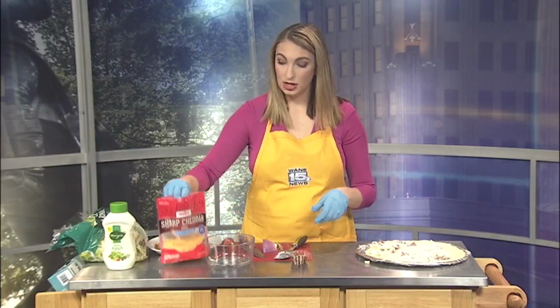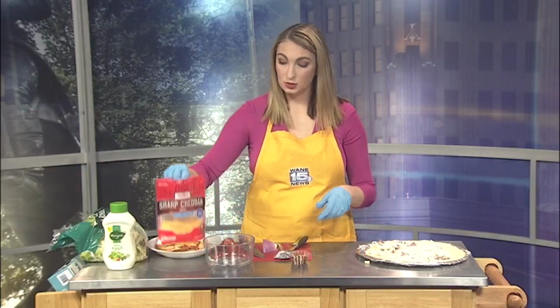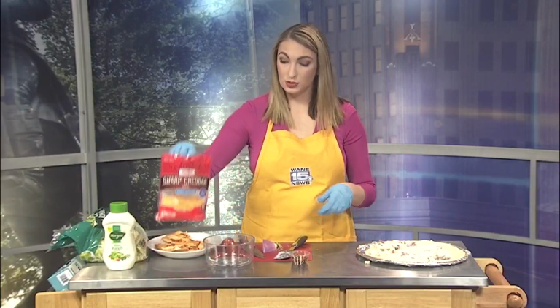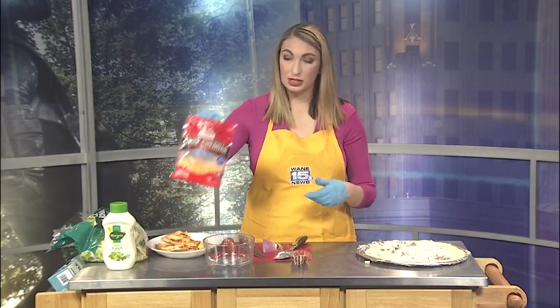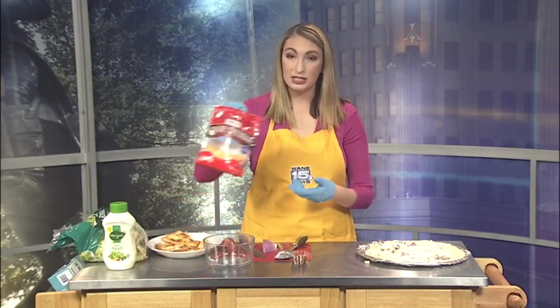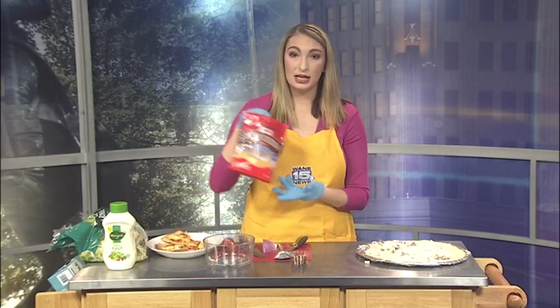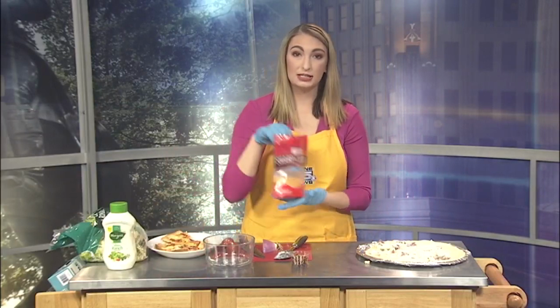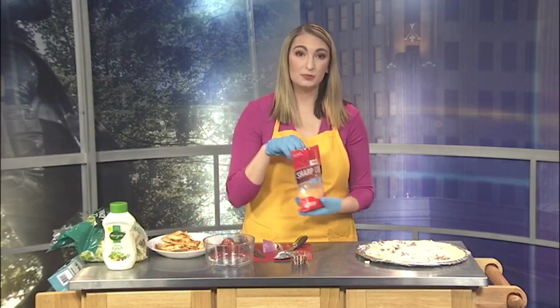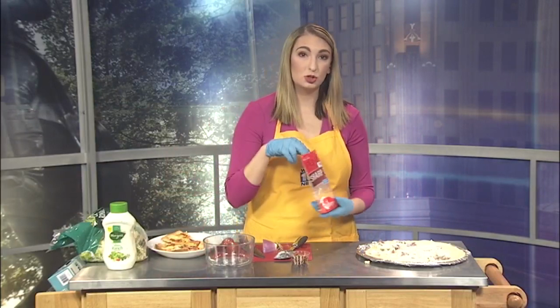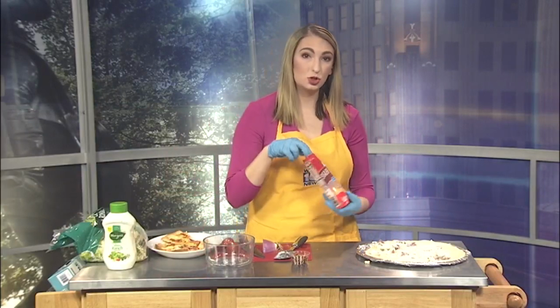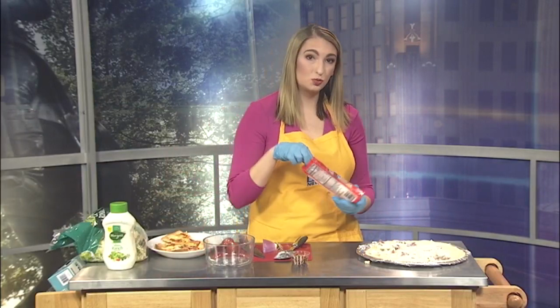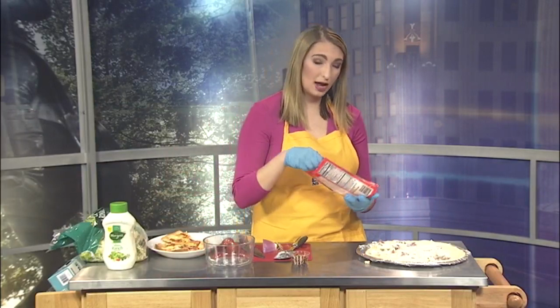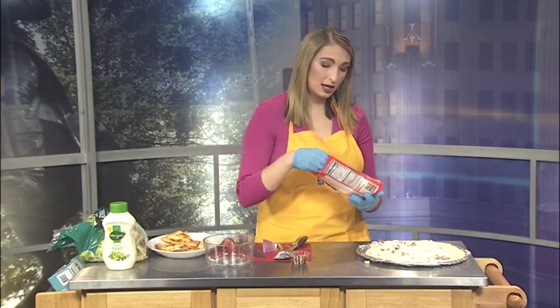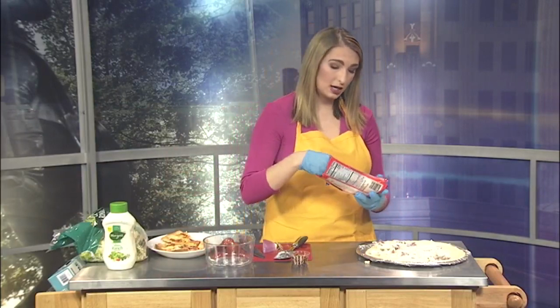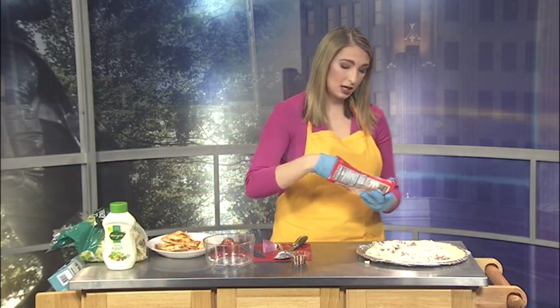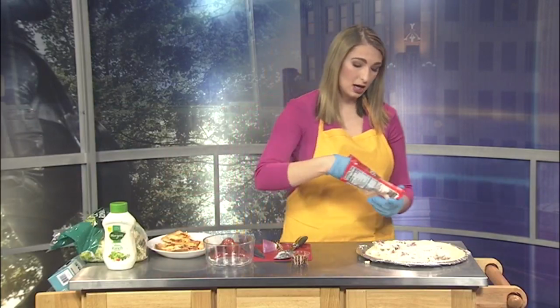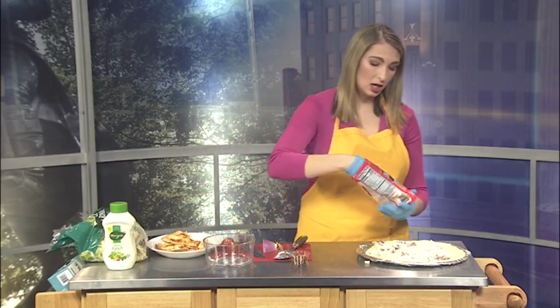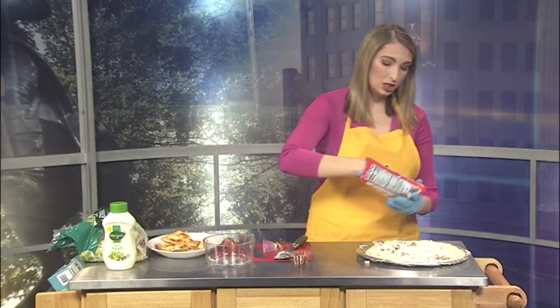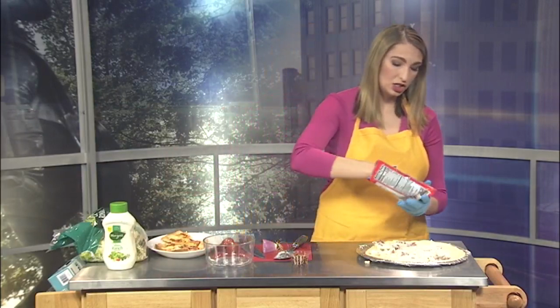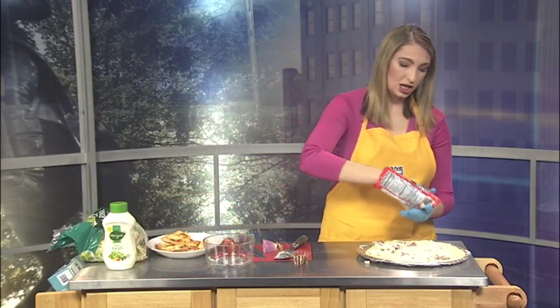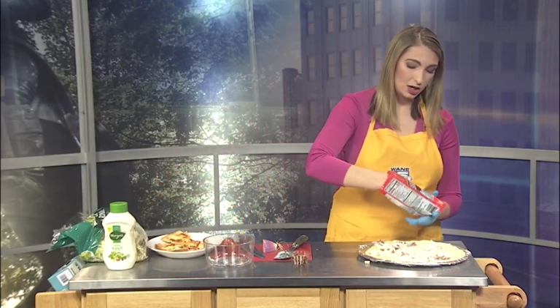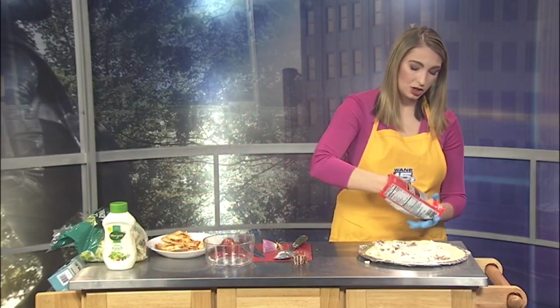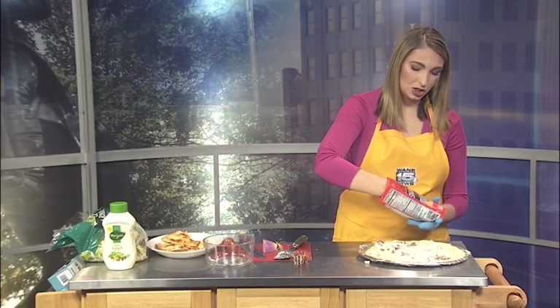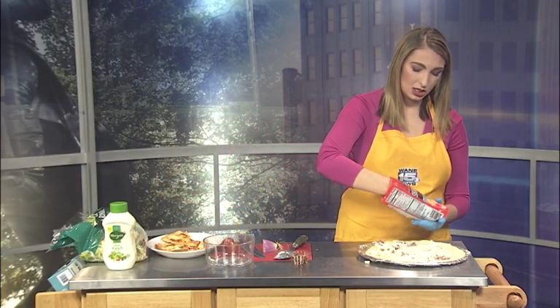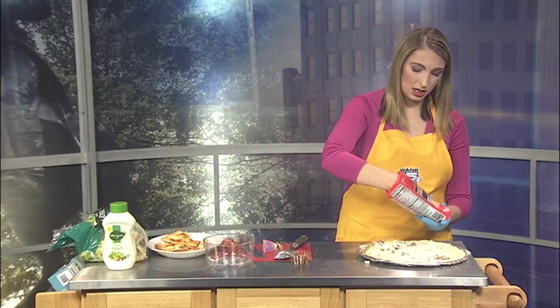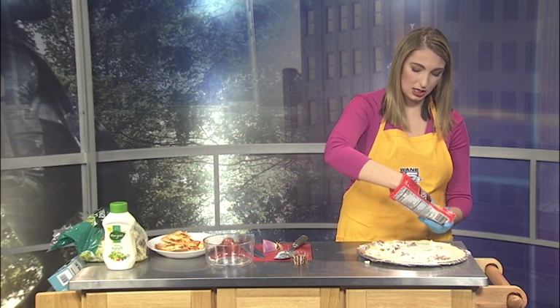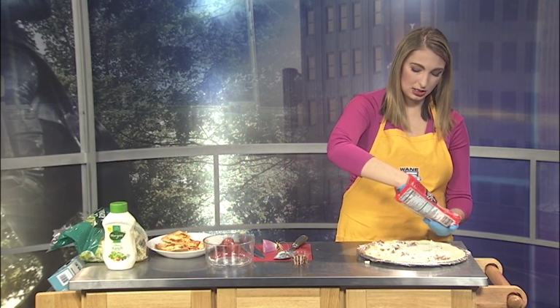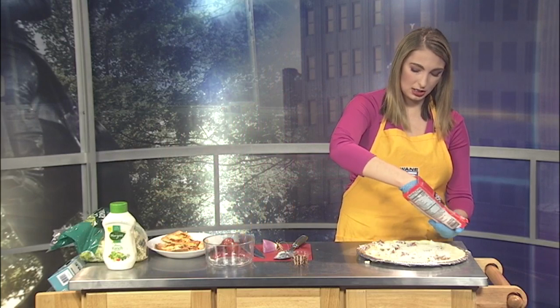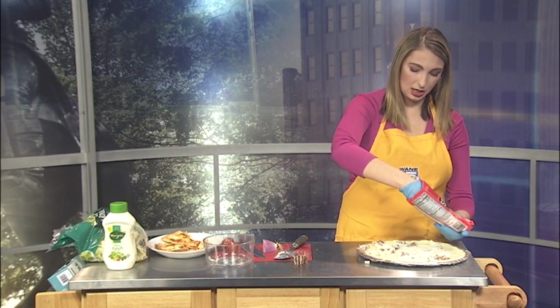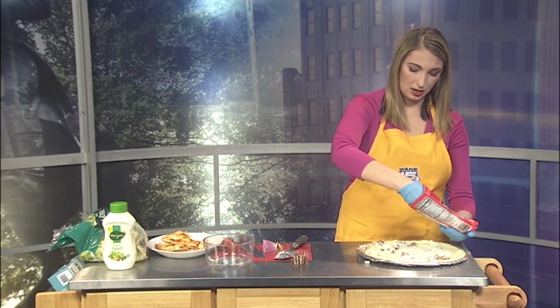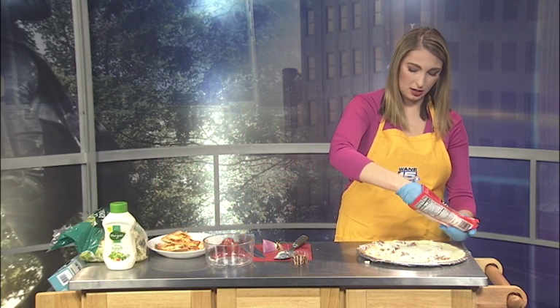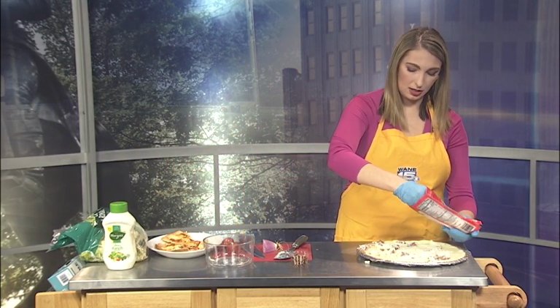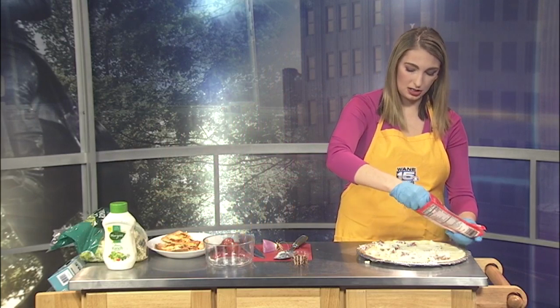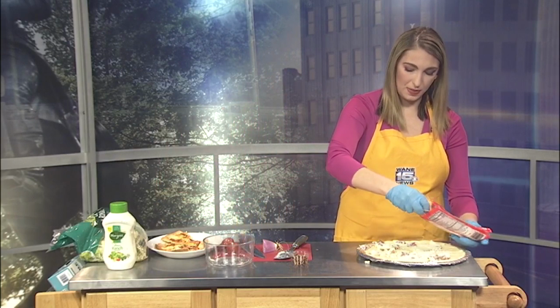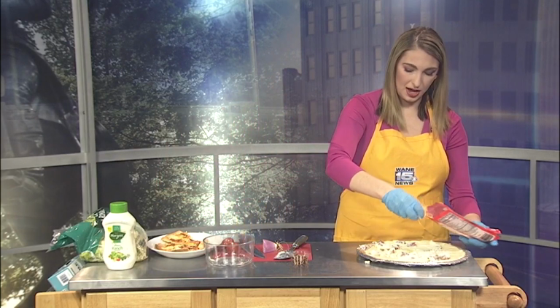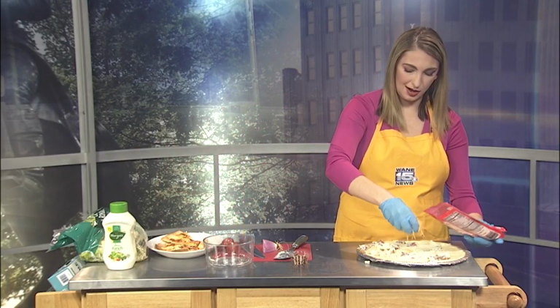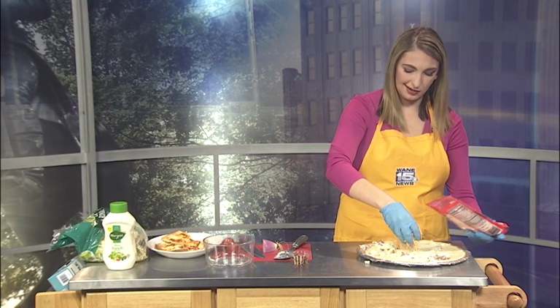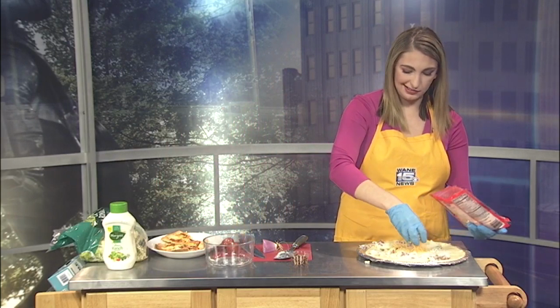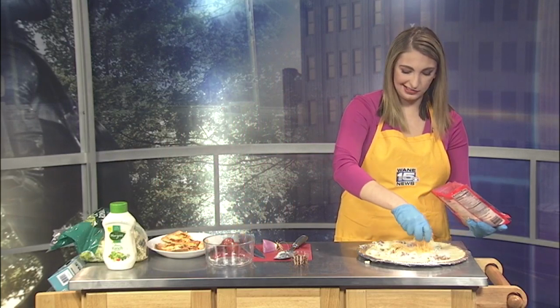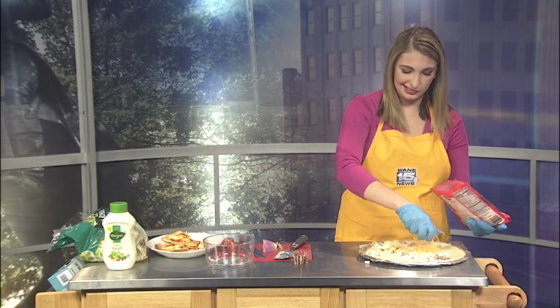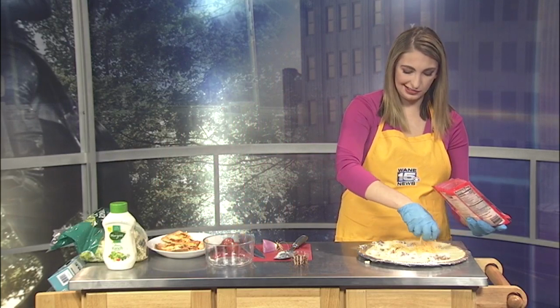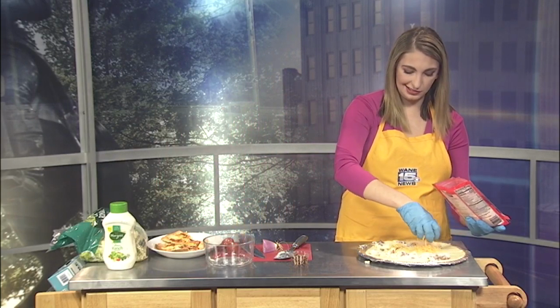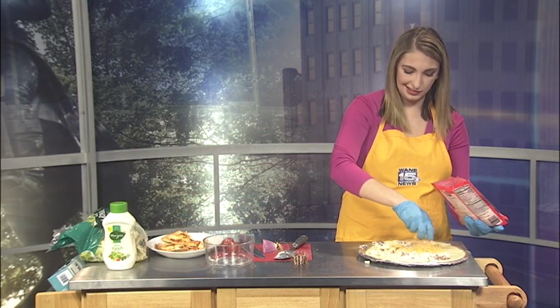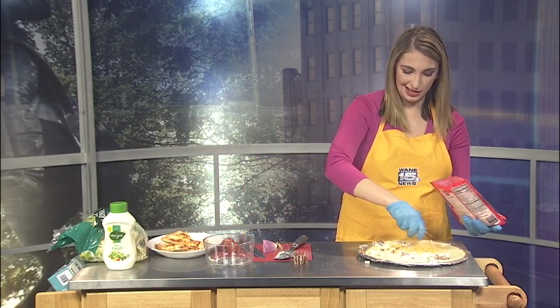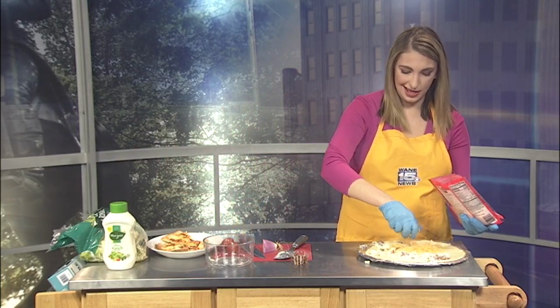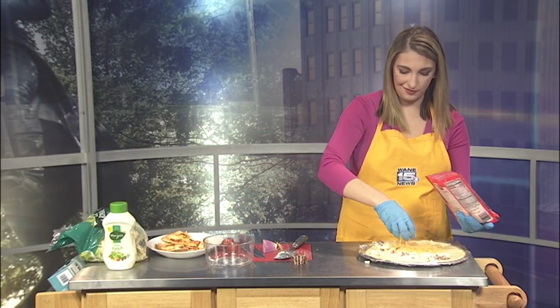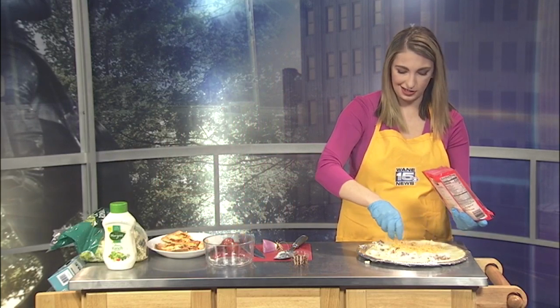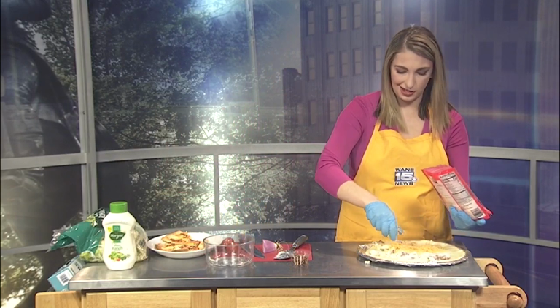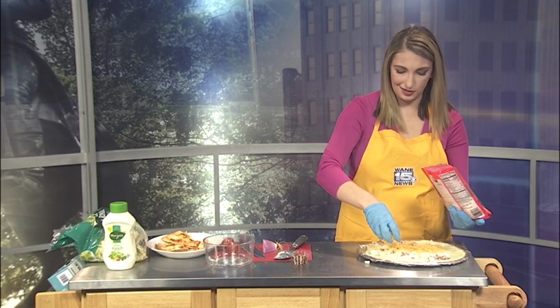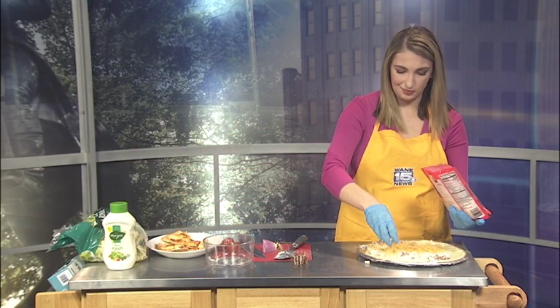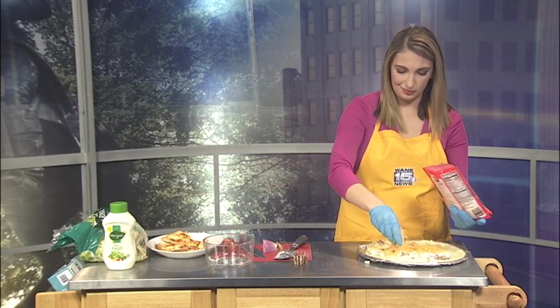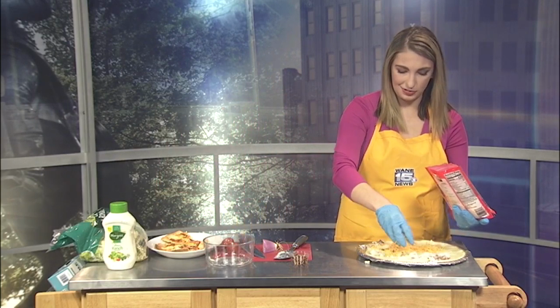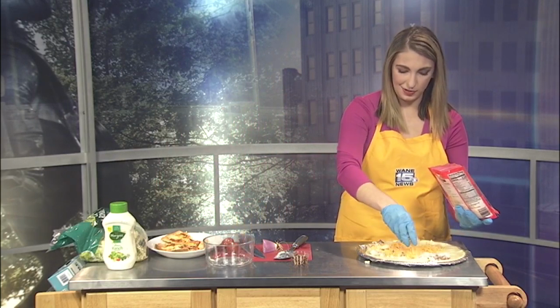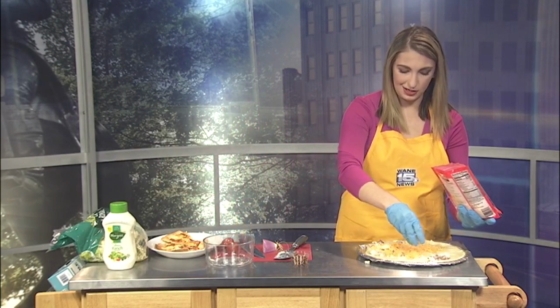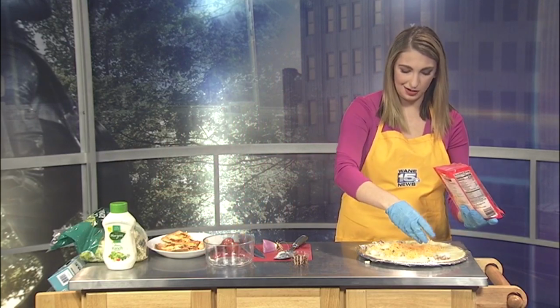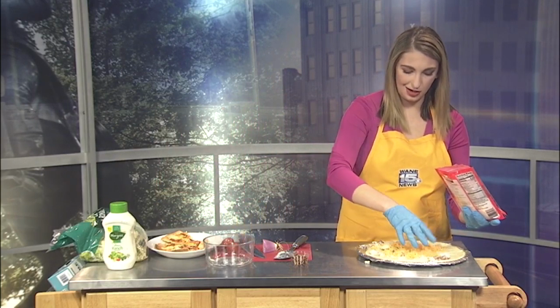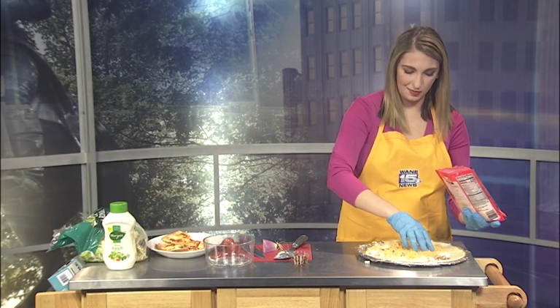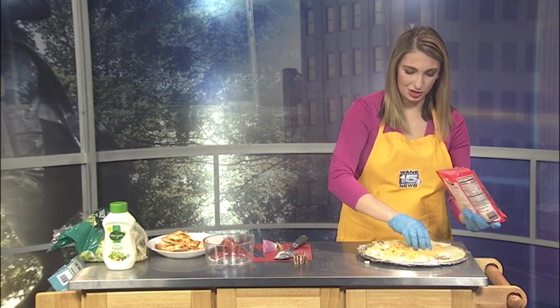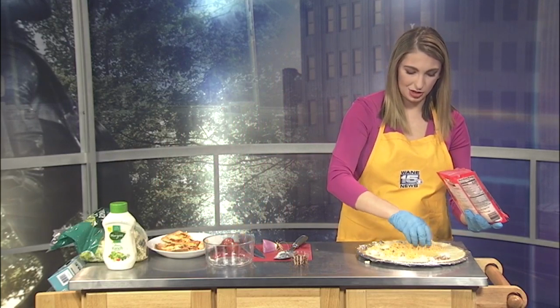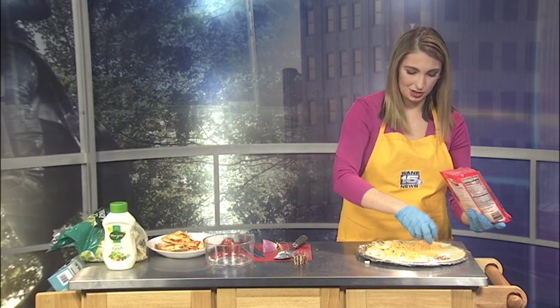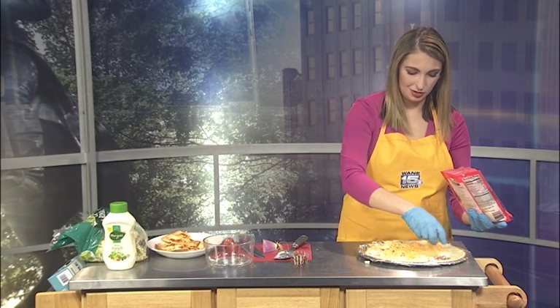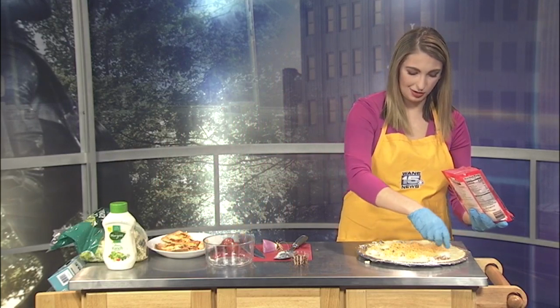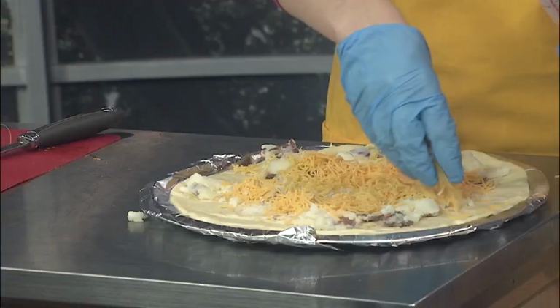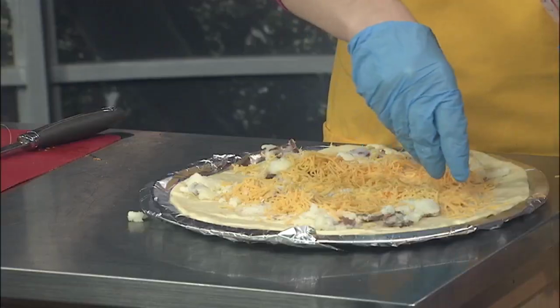Next we're going to take some shredded cheddar cheese — it's about half a cup, depending on how much cheese you like.